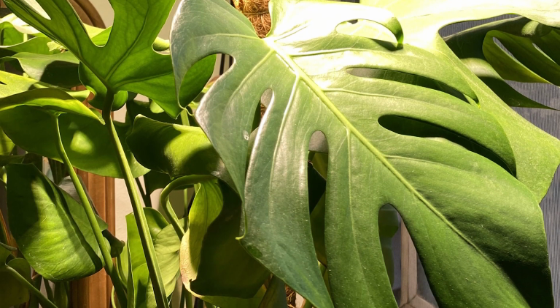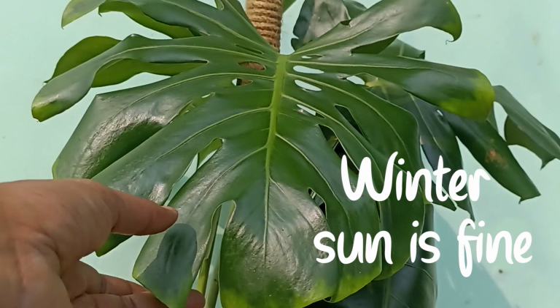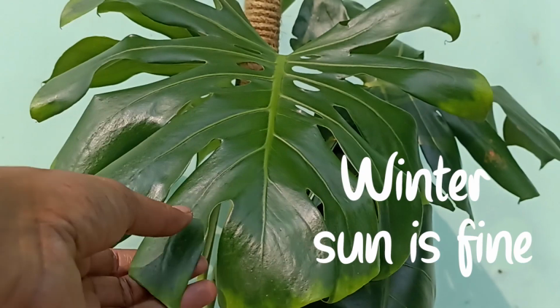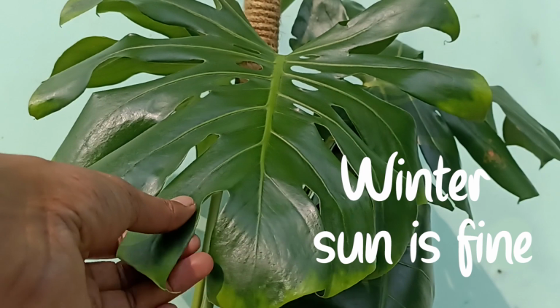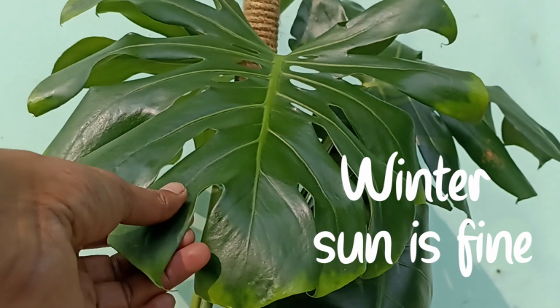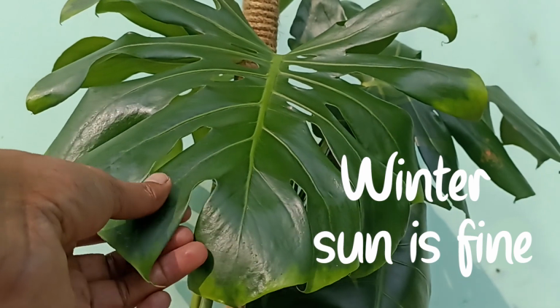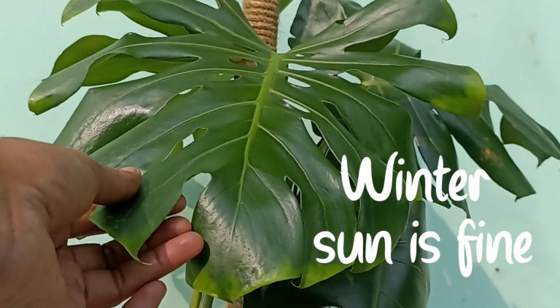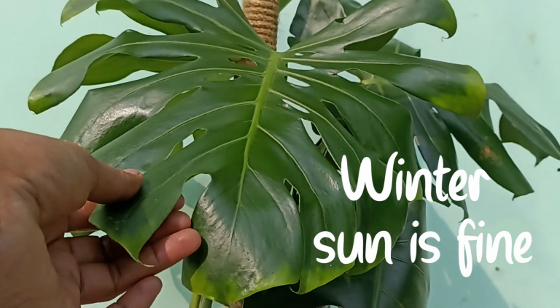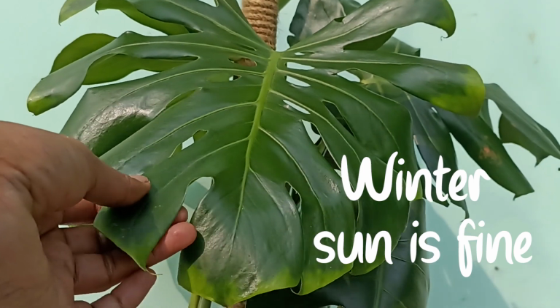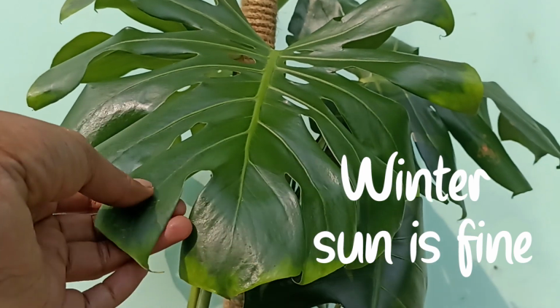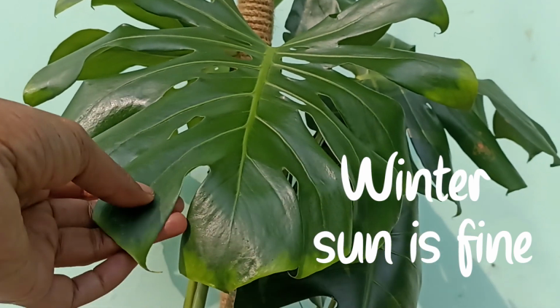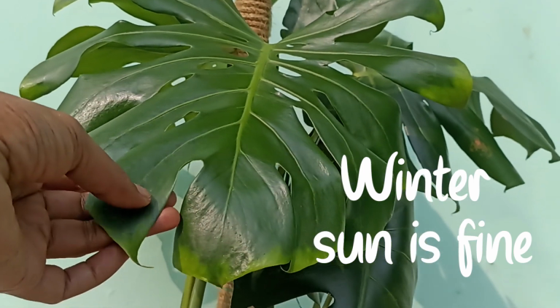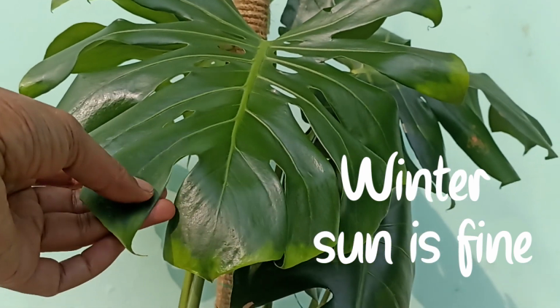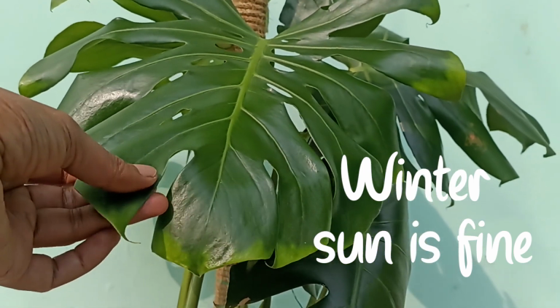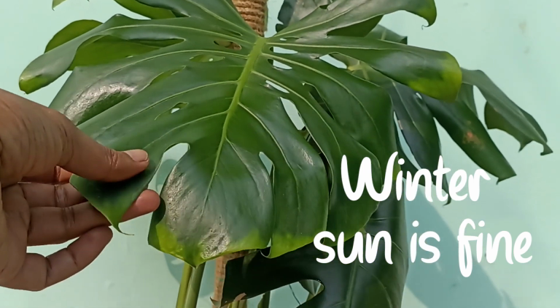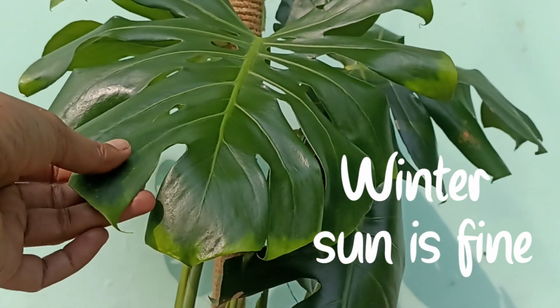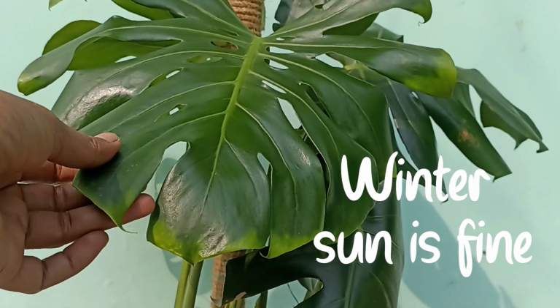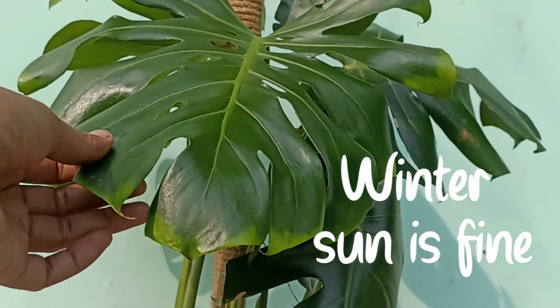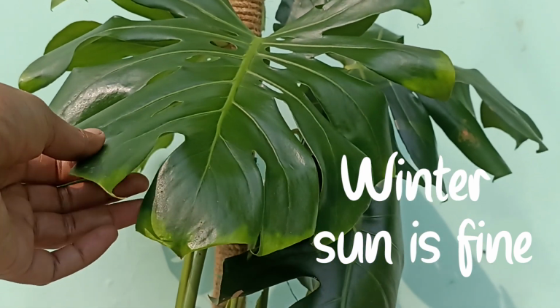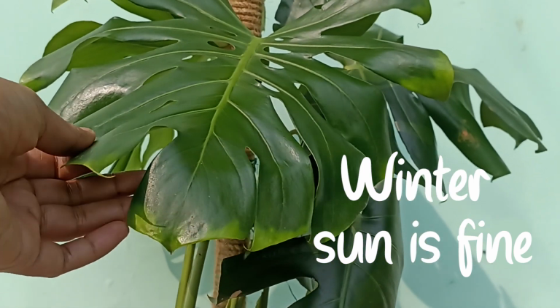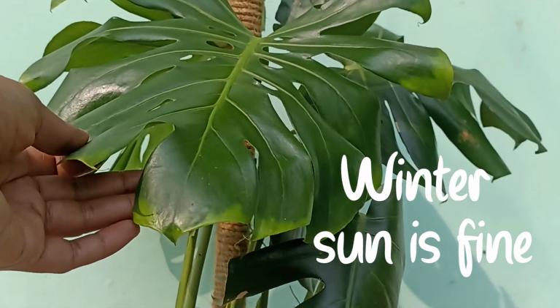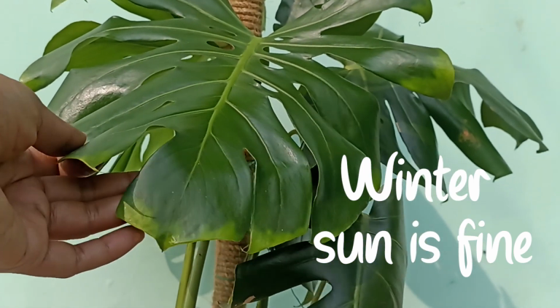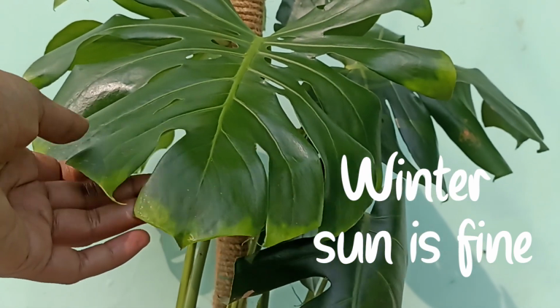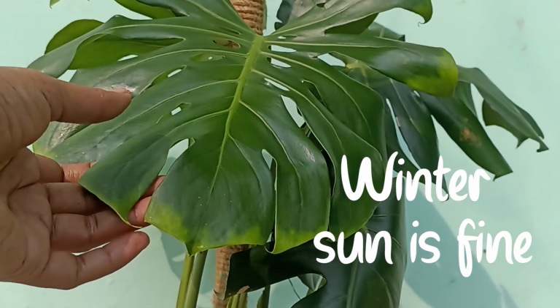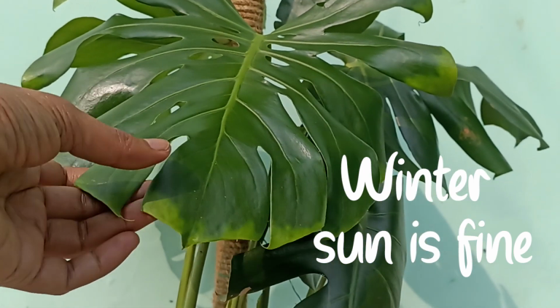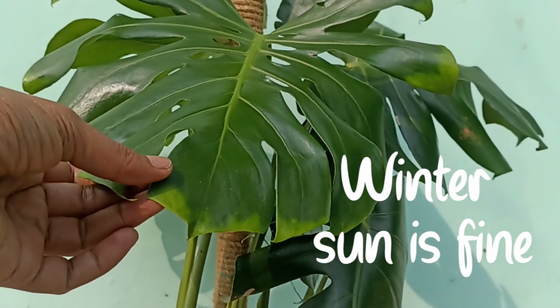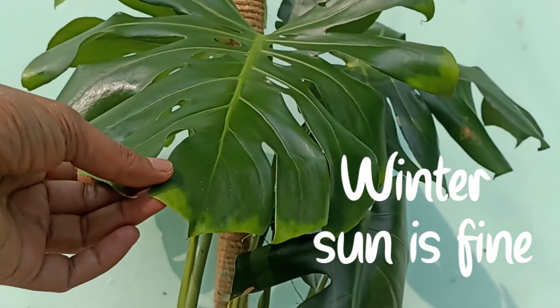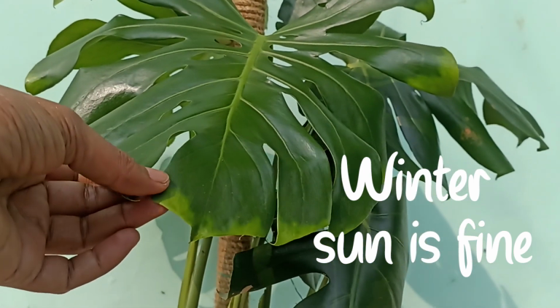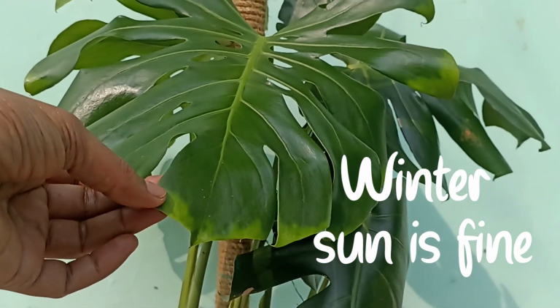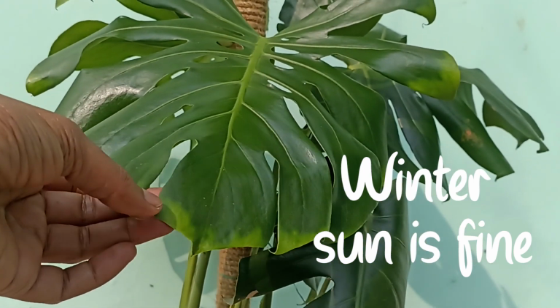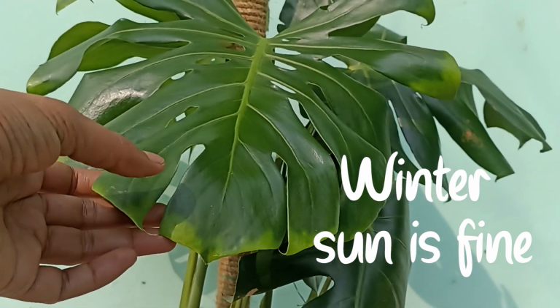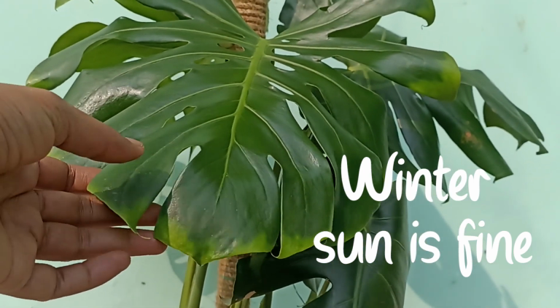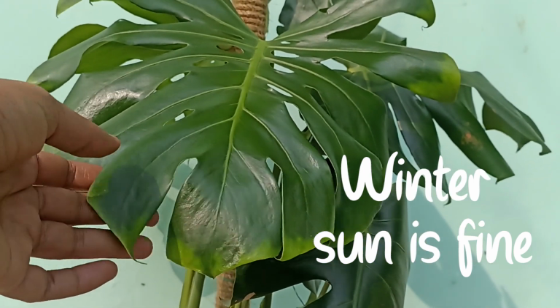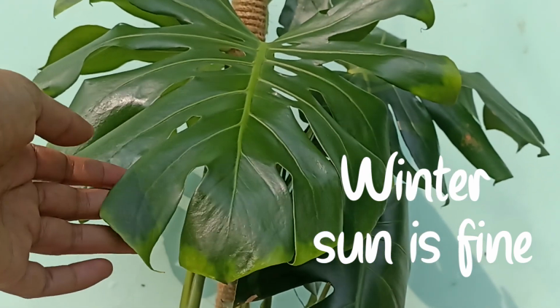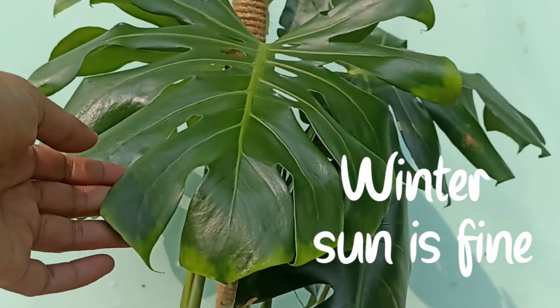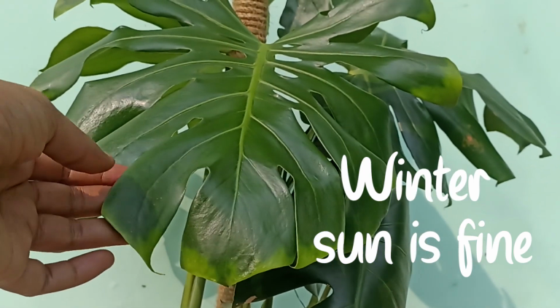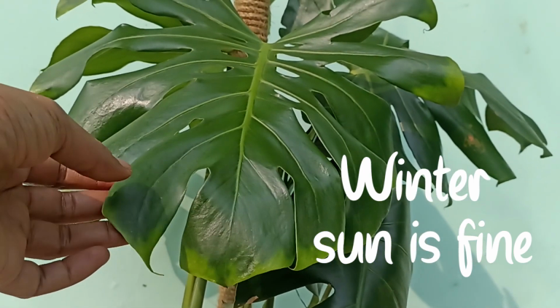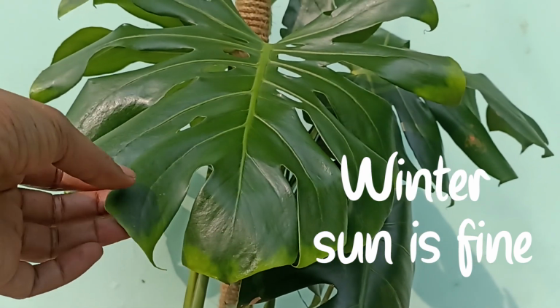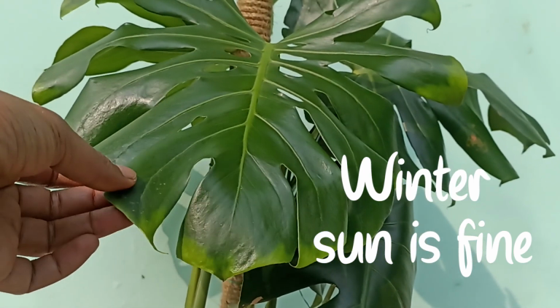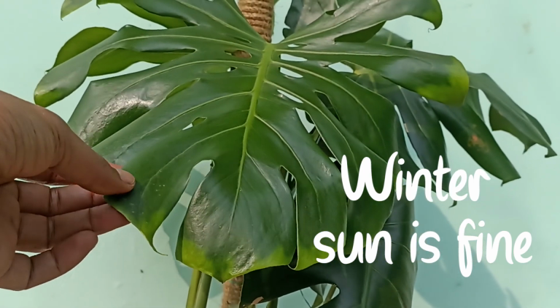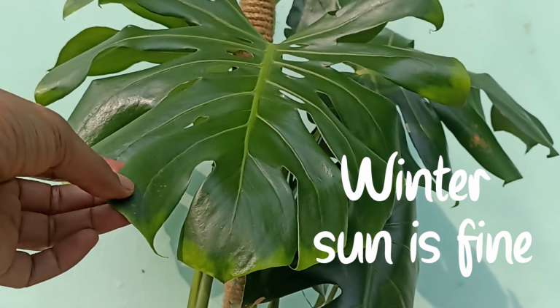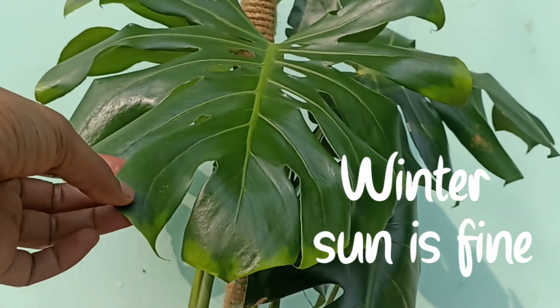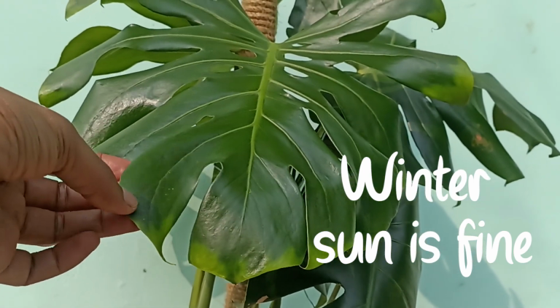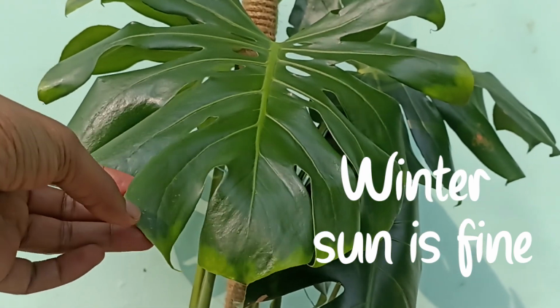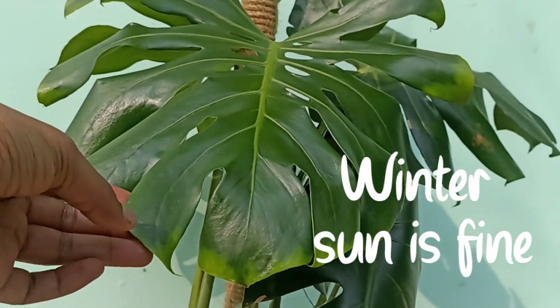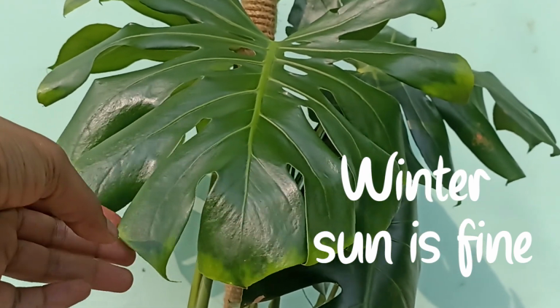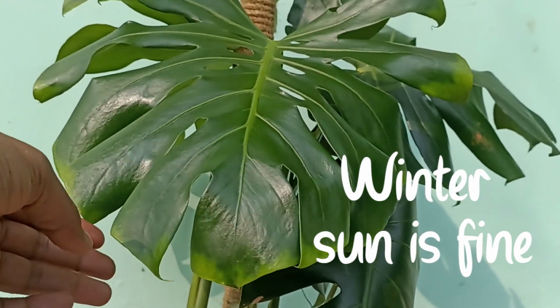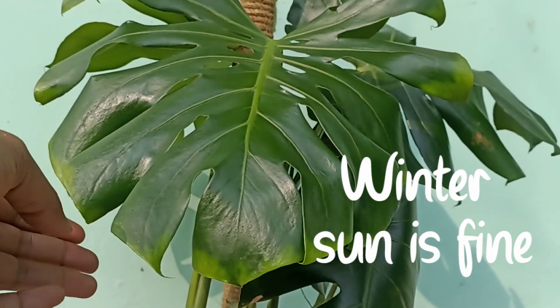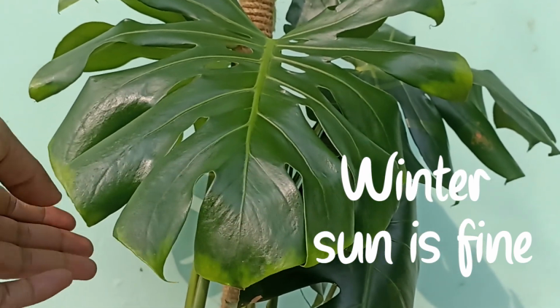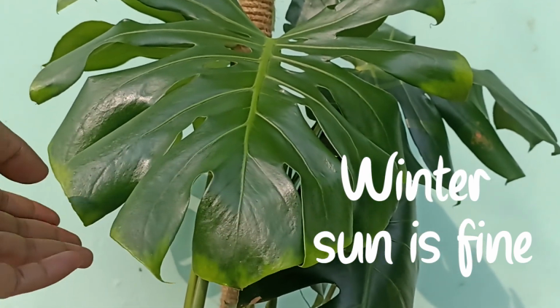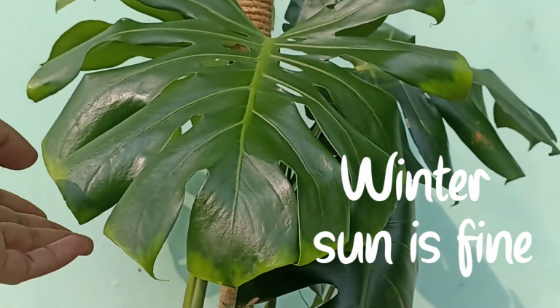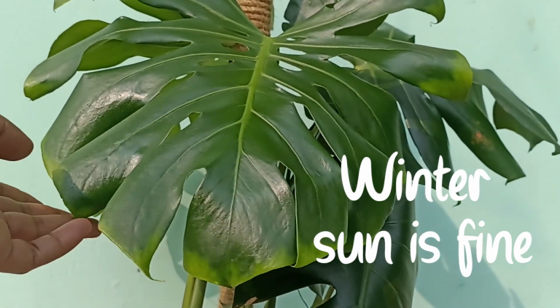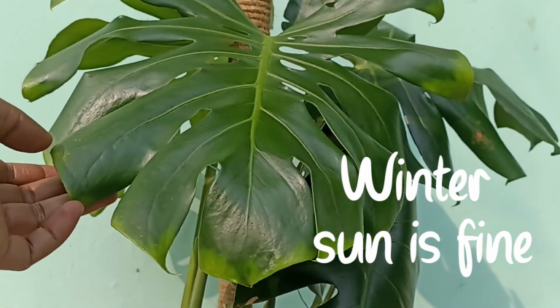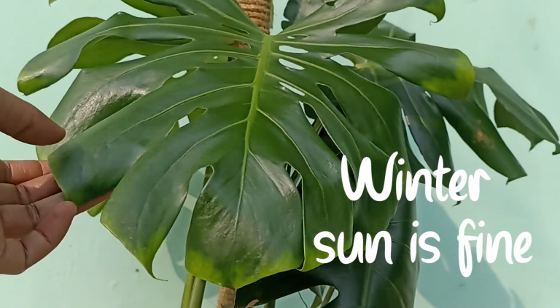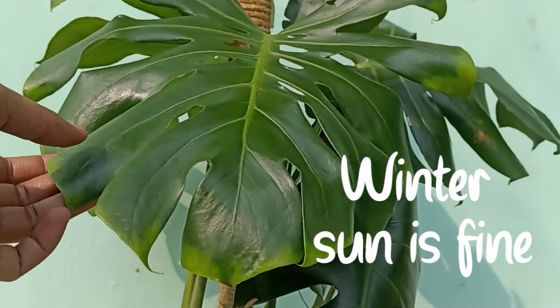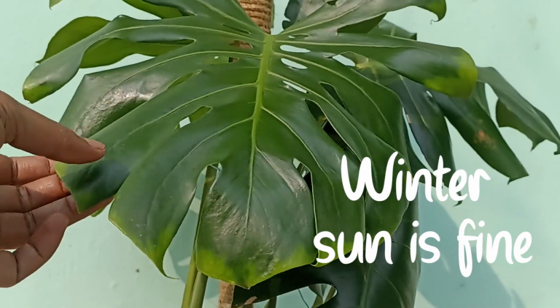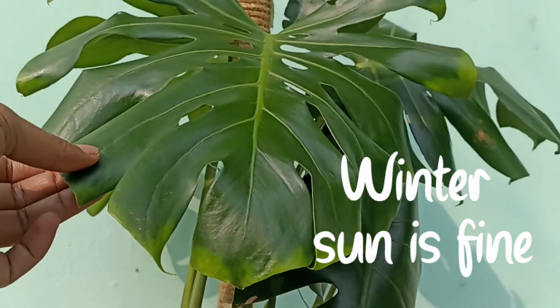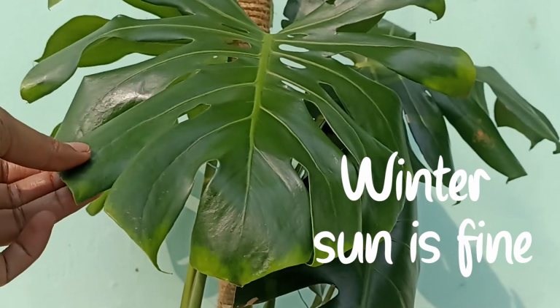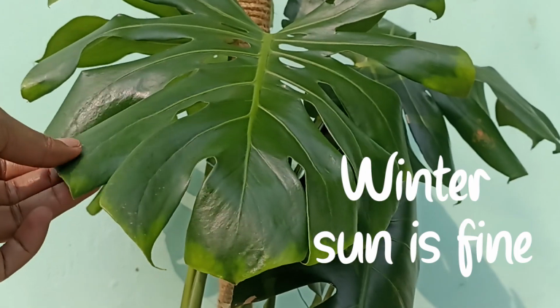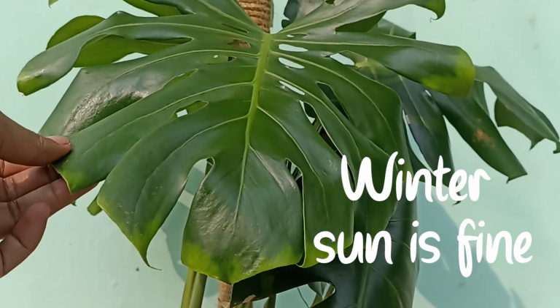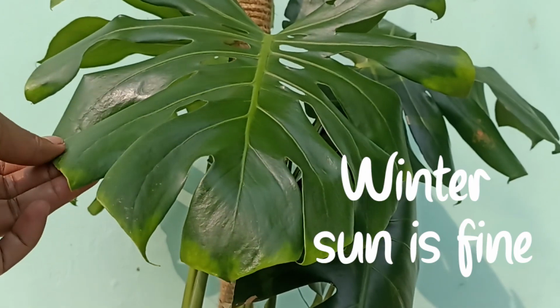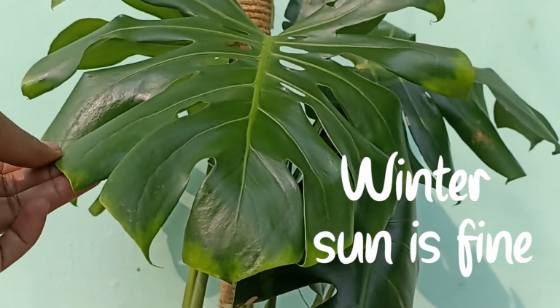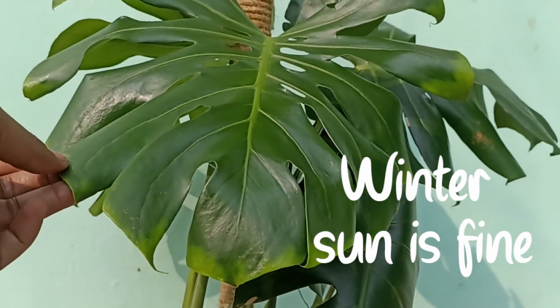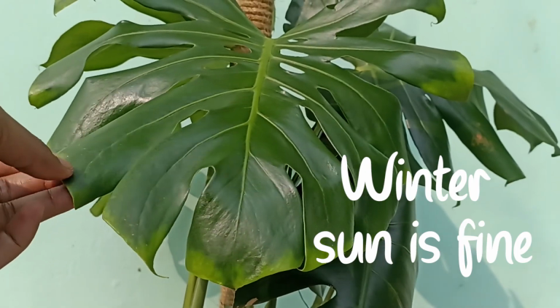In winter, when sun is less intense, a few hours of direct light encourages the best color and leaf development.